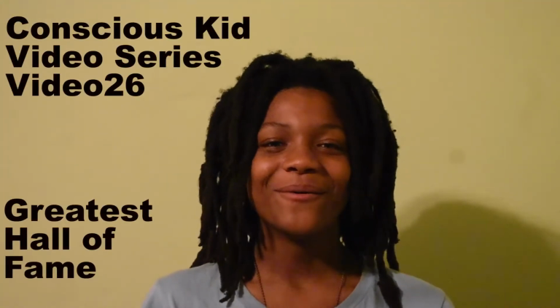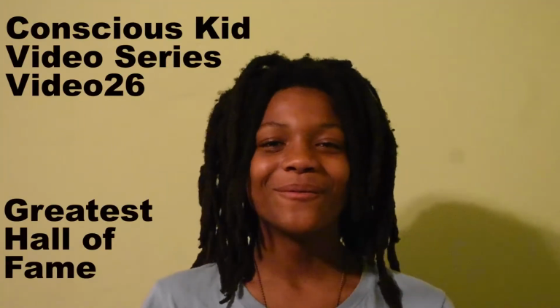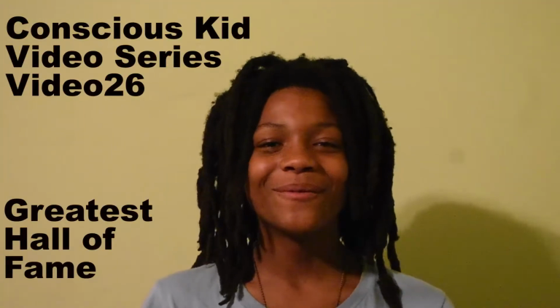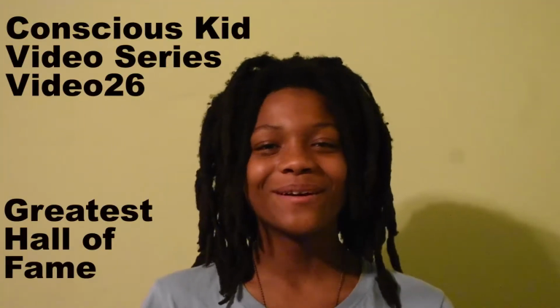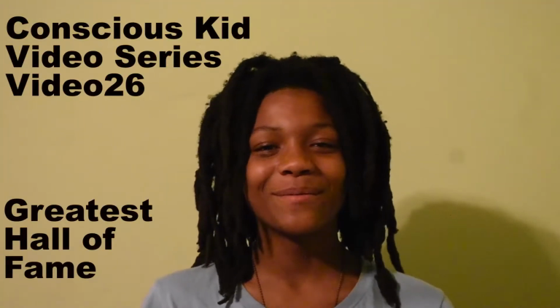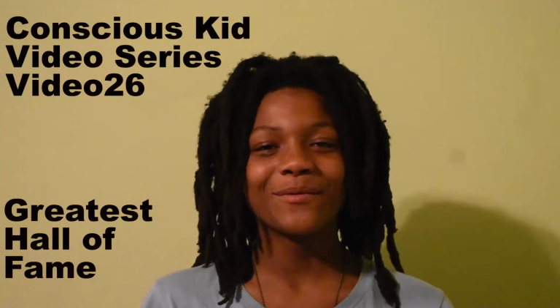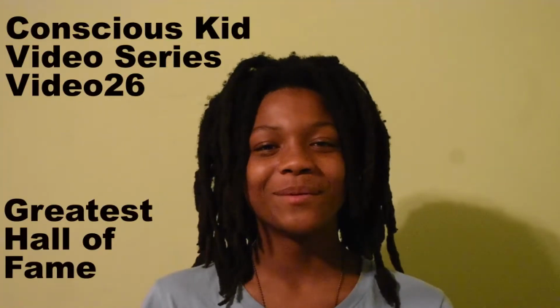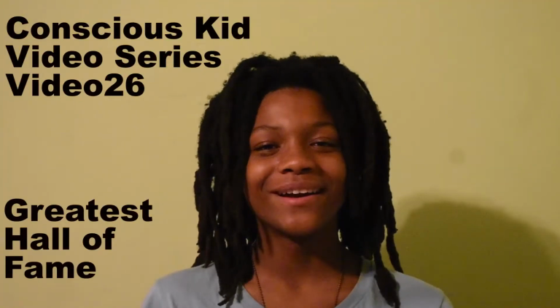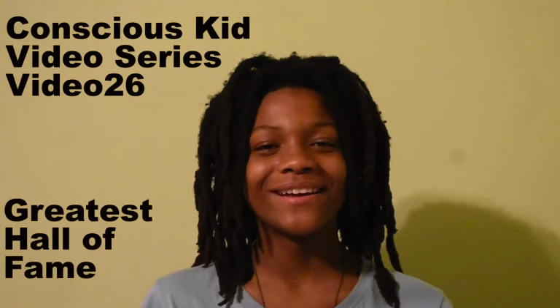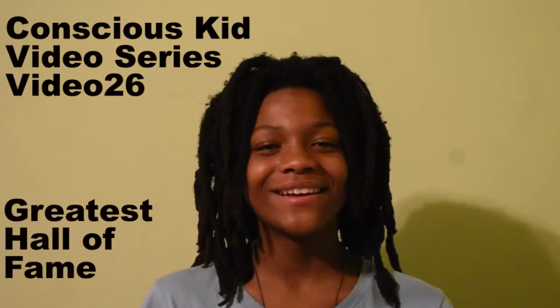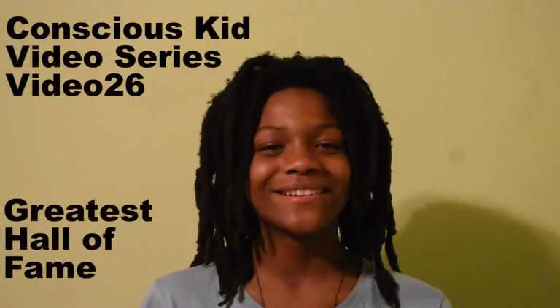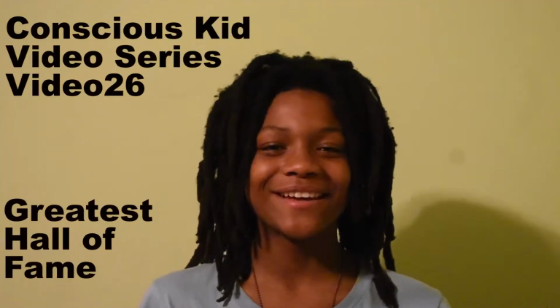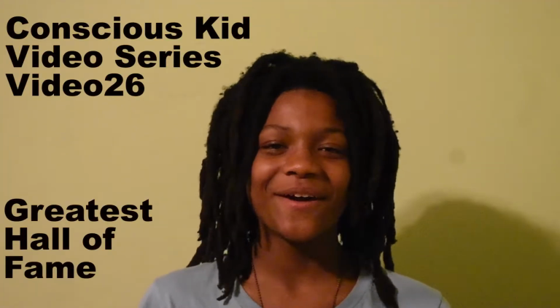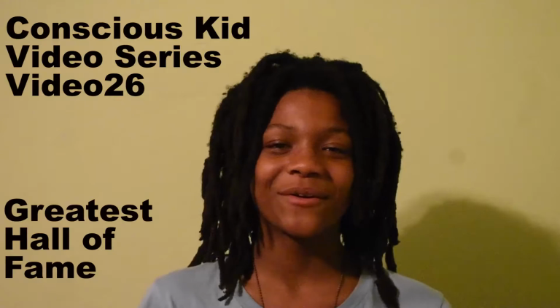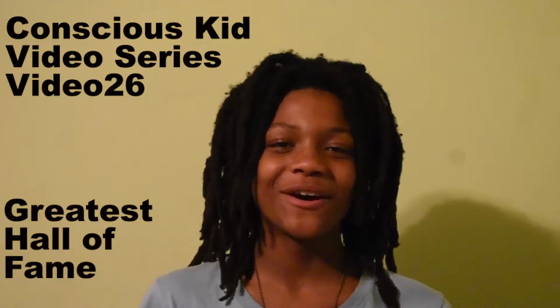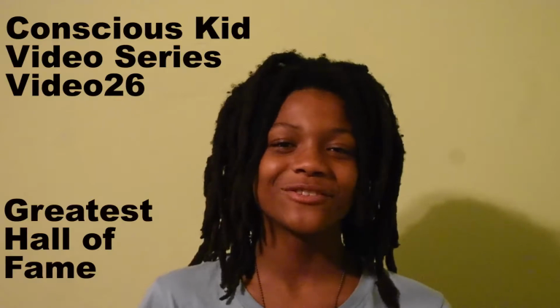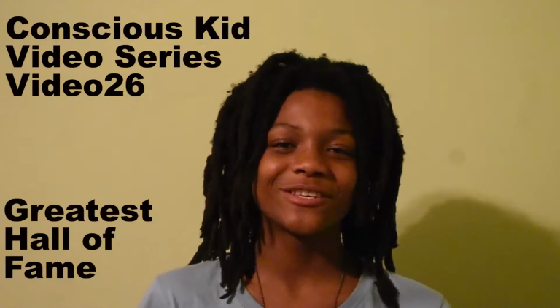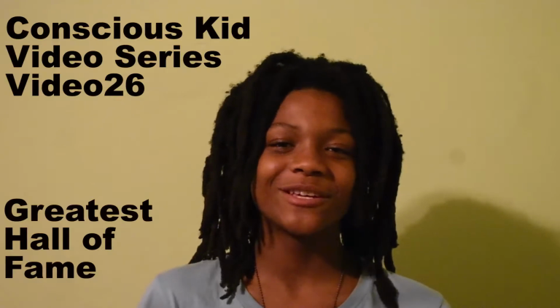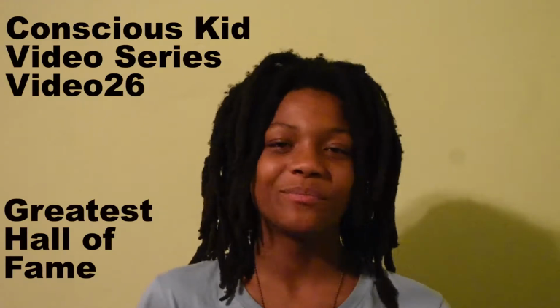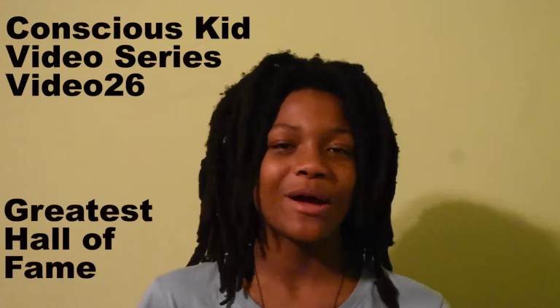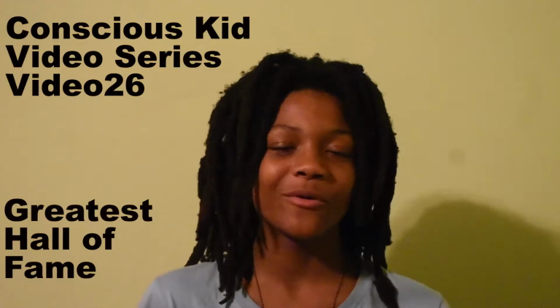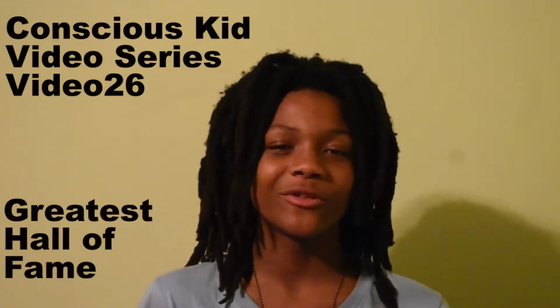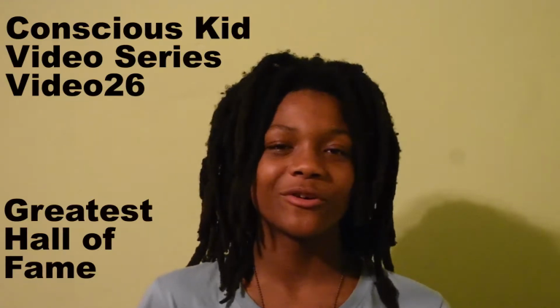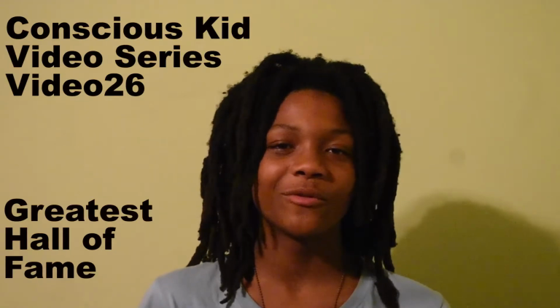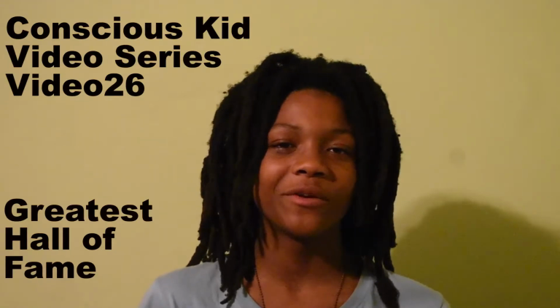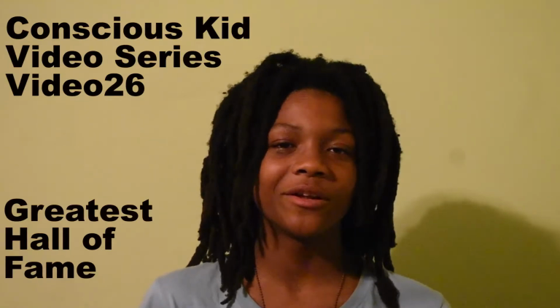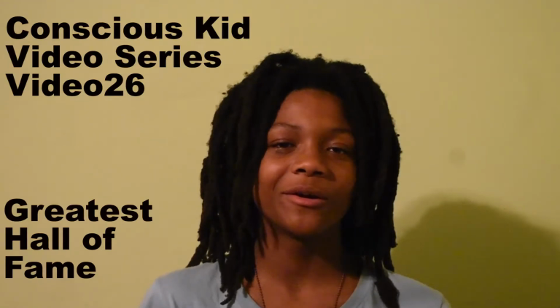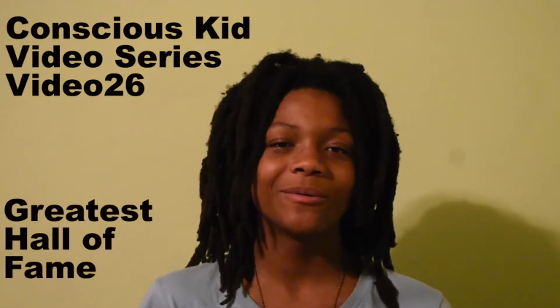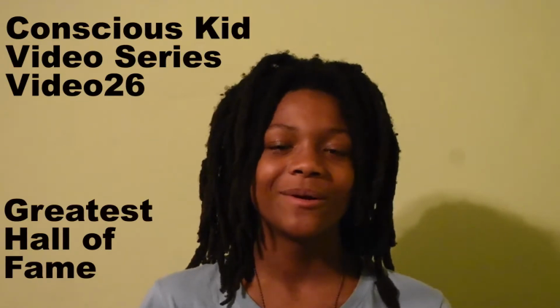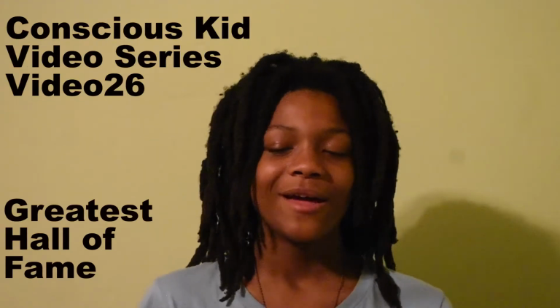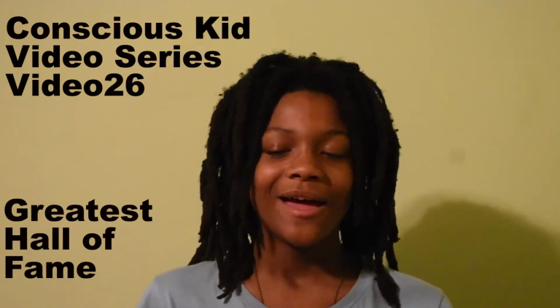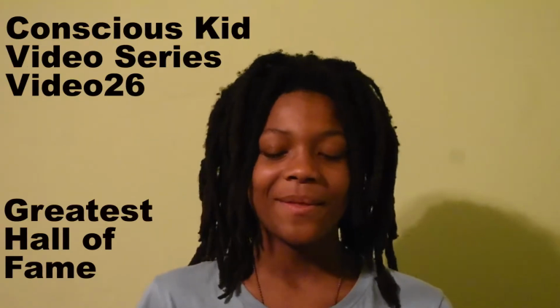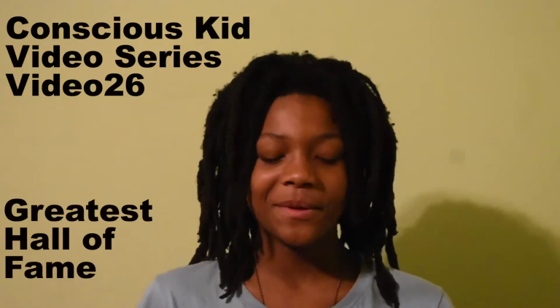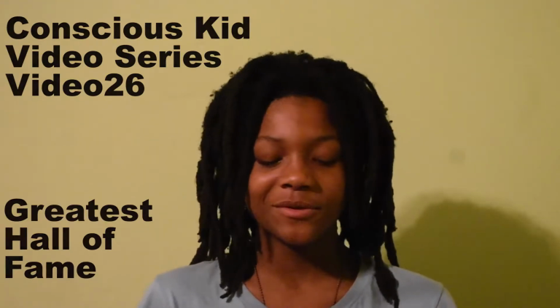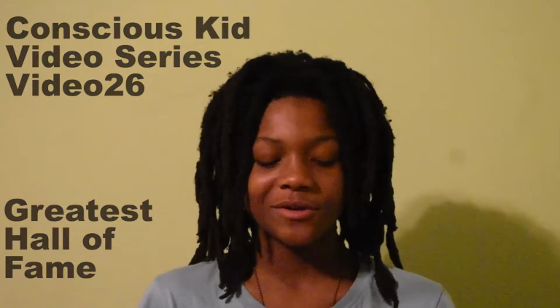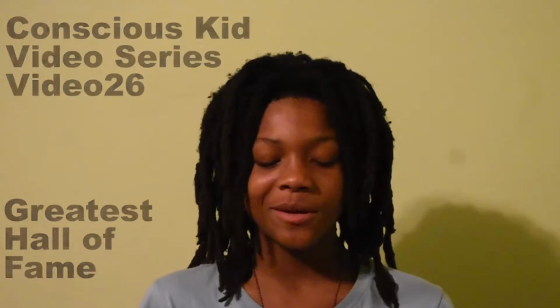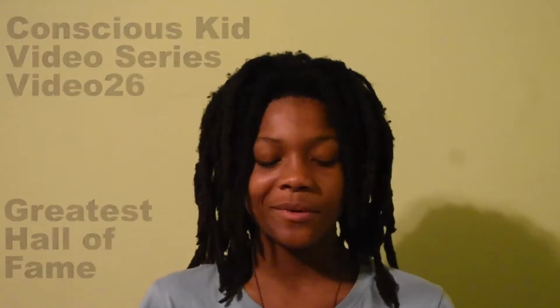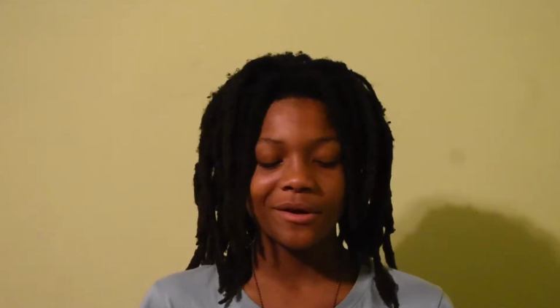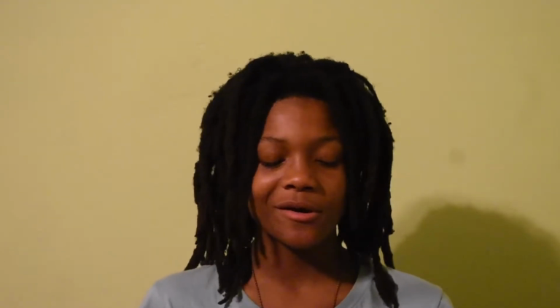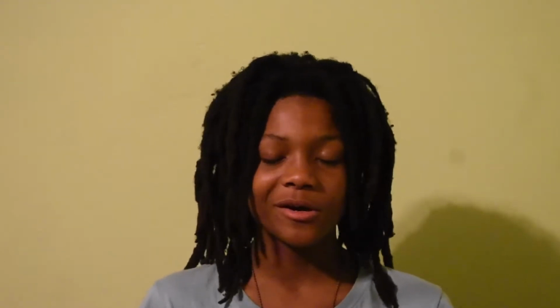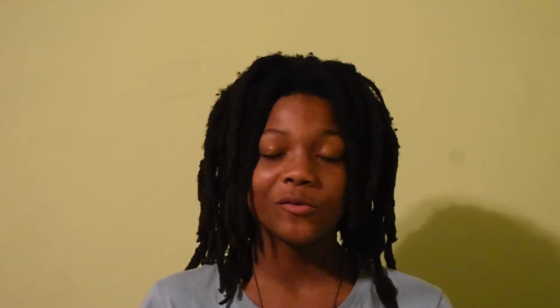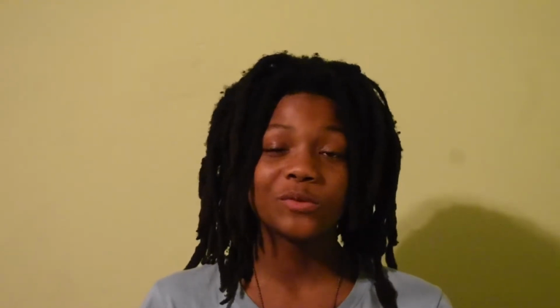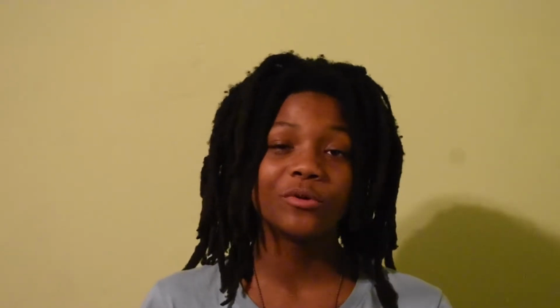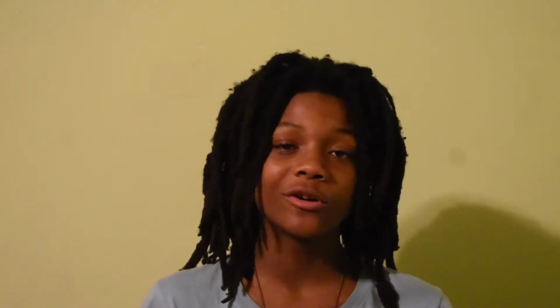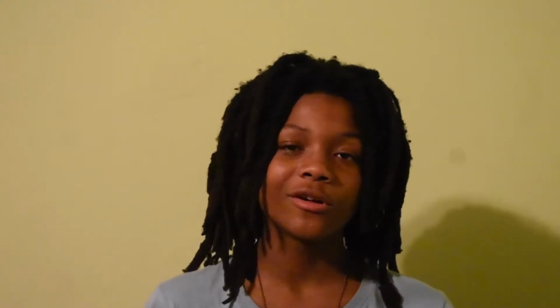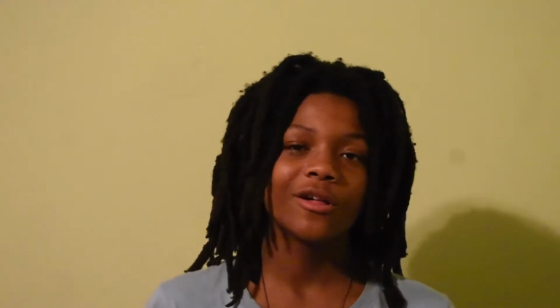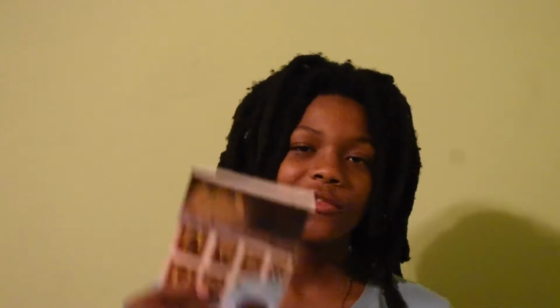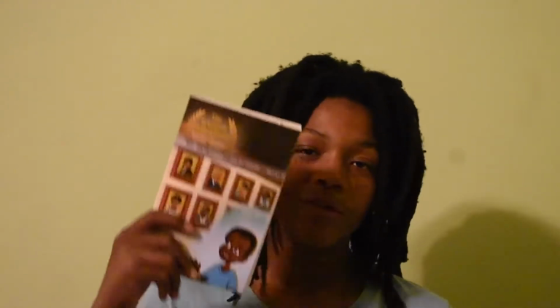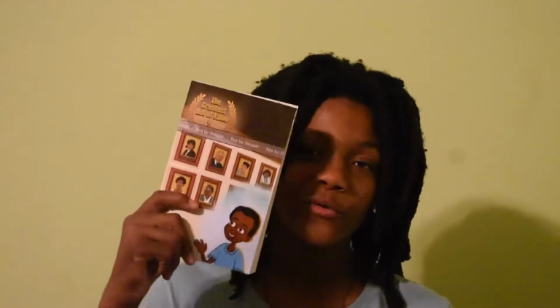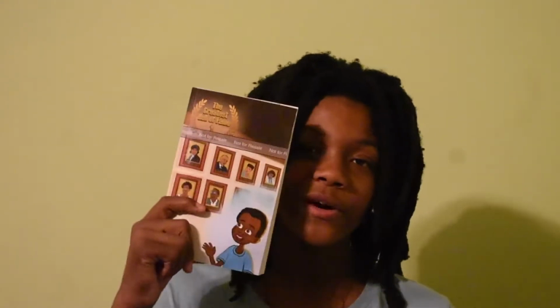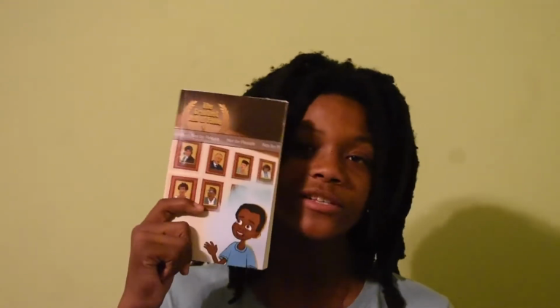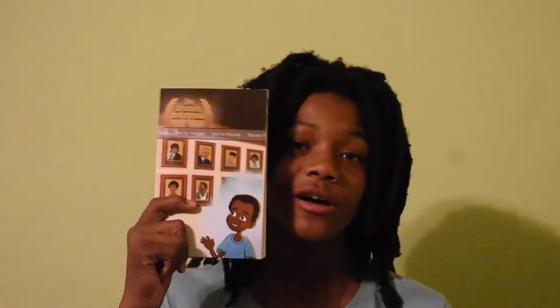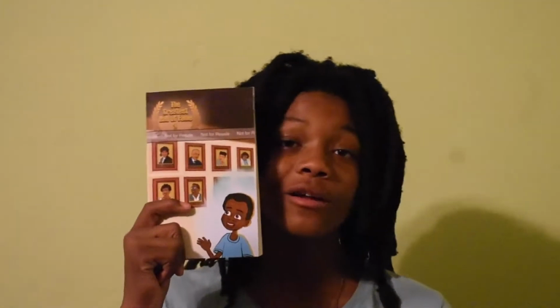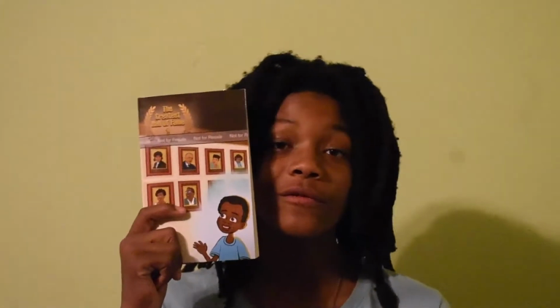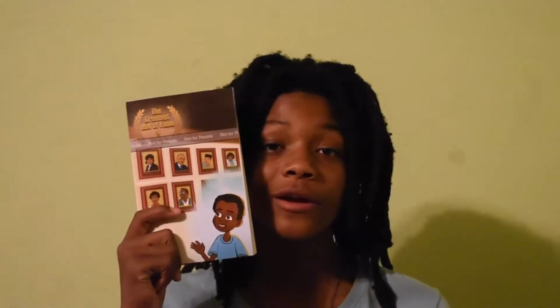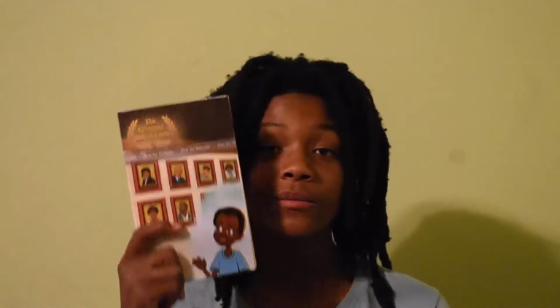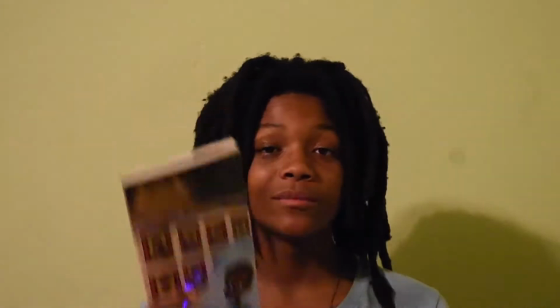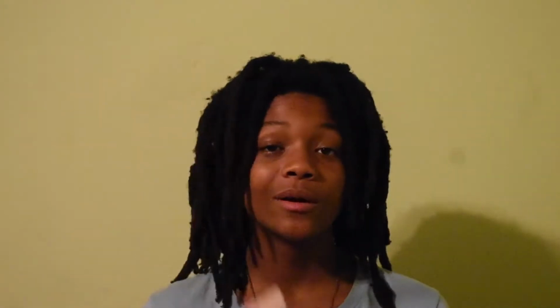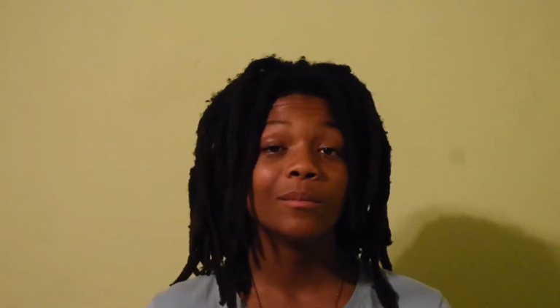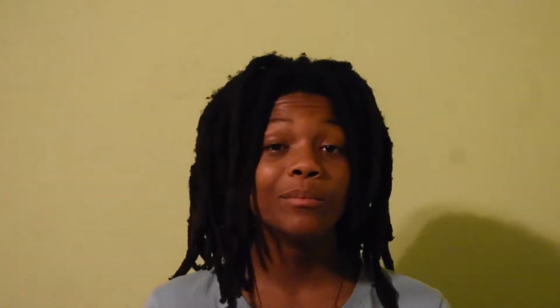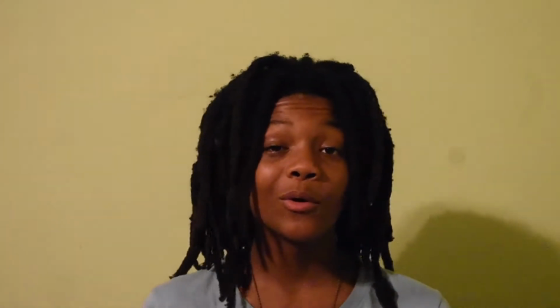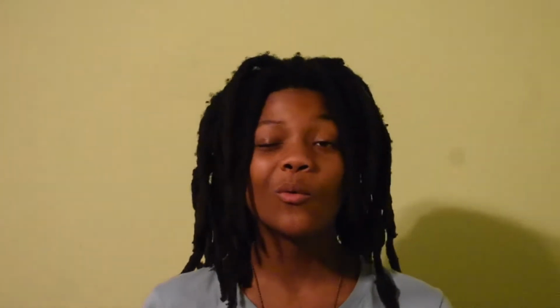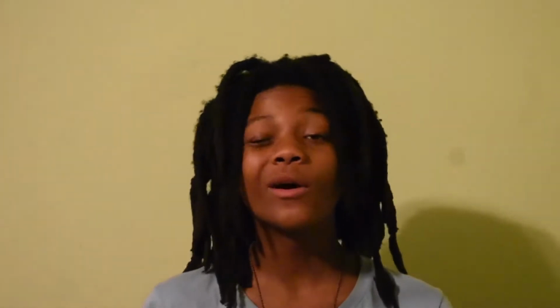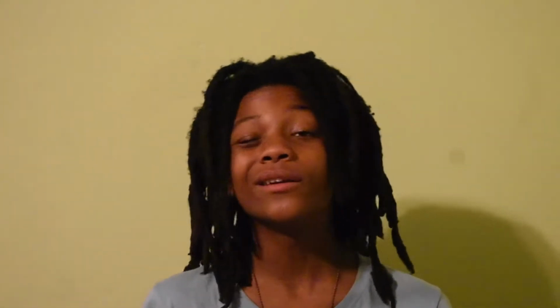What up everybody, it's Kyla Cox's Kids back with another video, and this is going to be on our newest book, The Greatest Hall of Fame, book one.